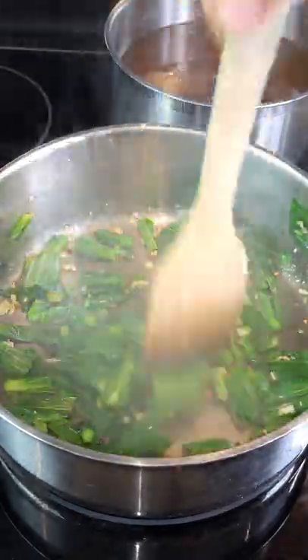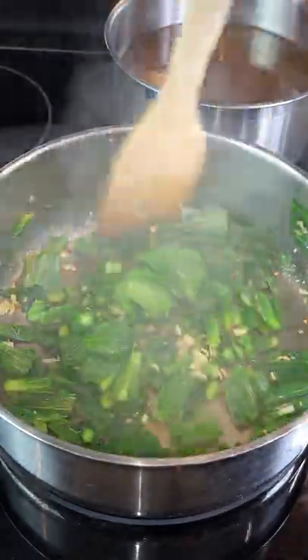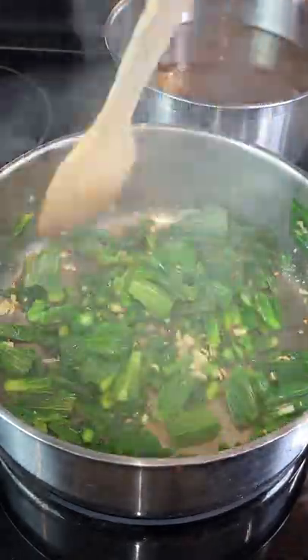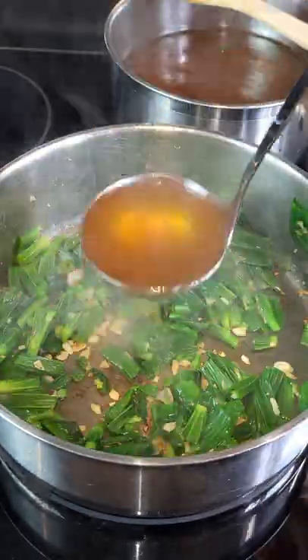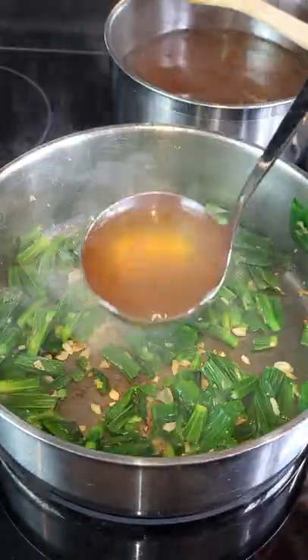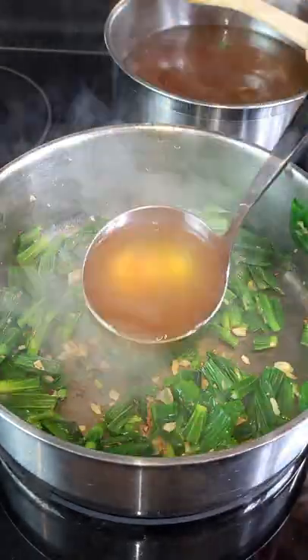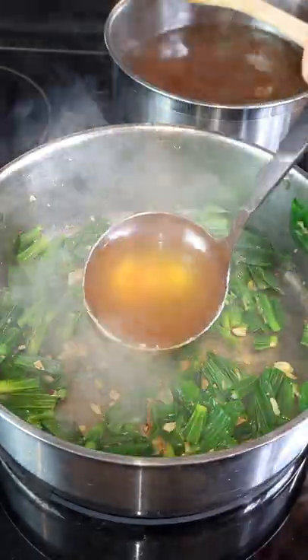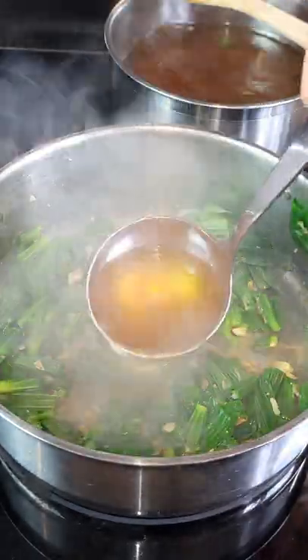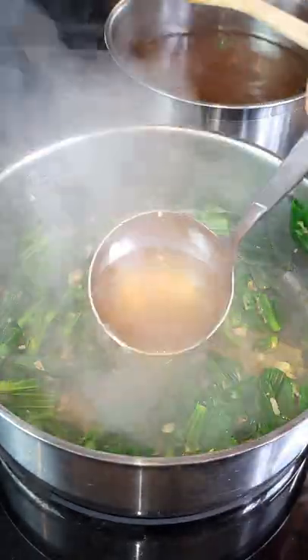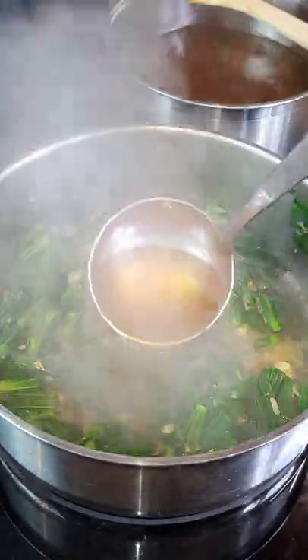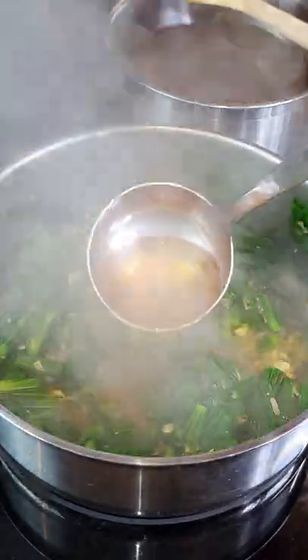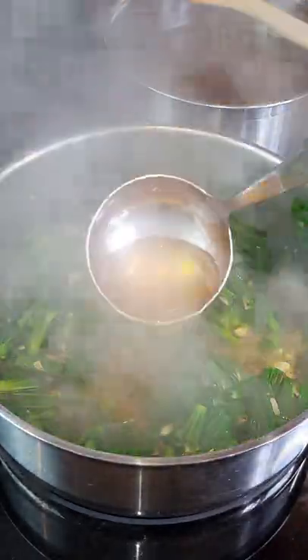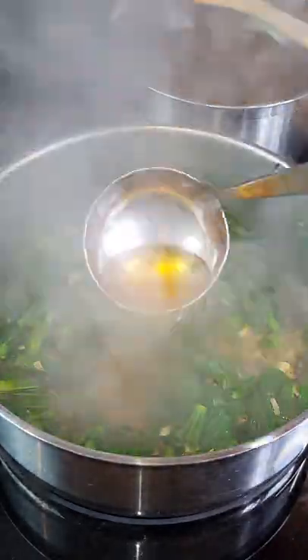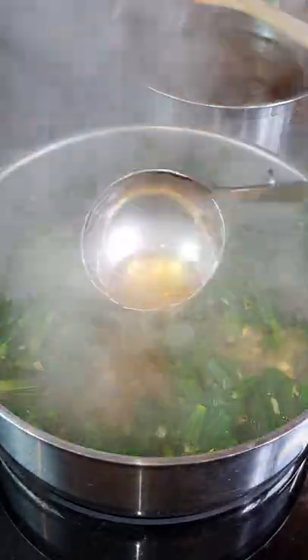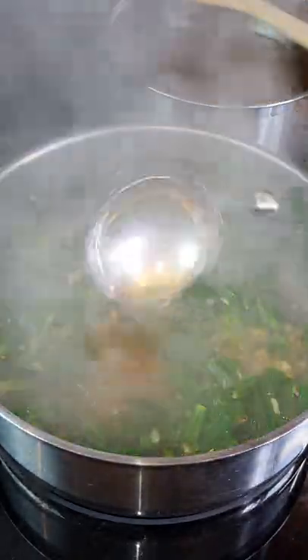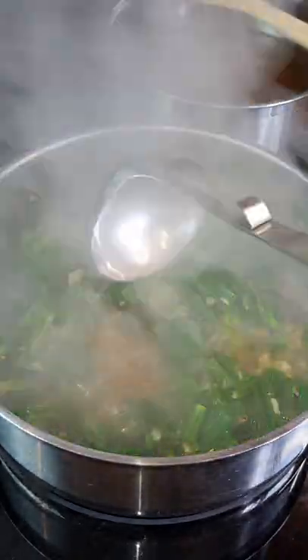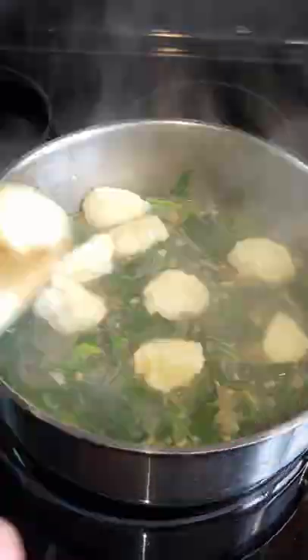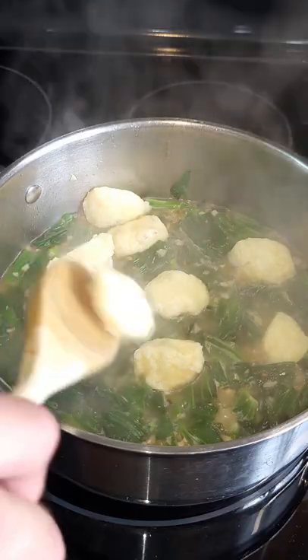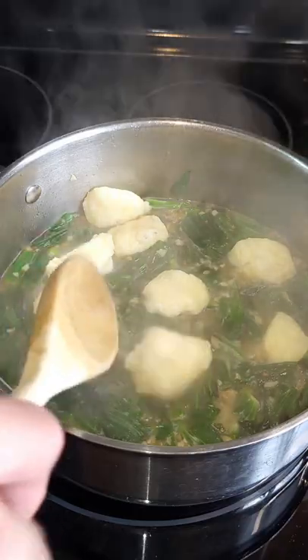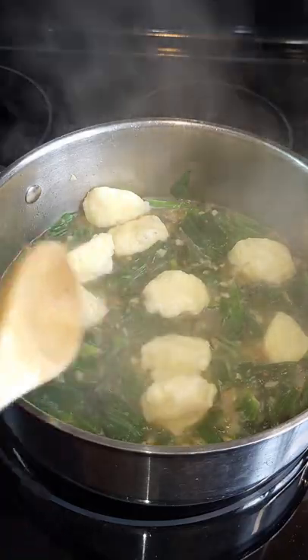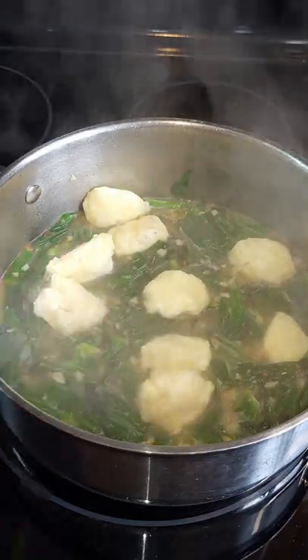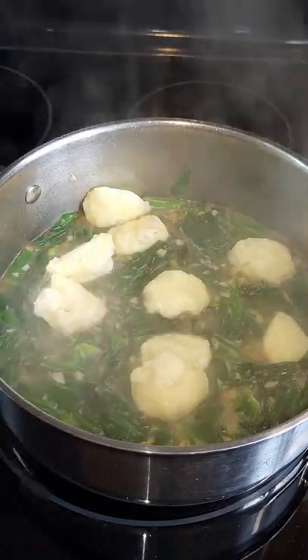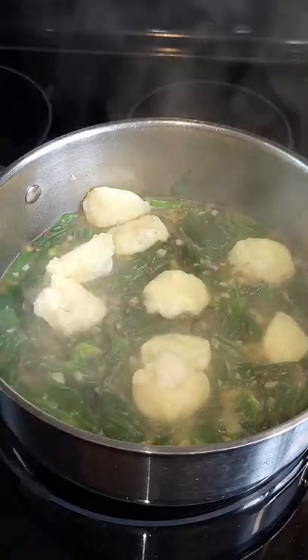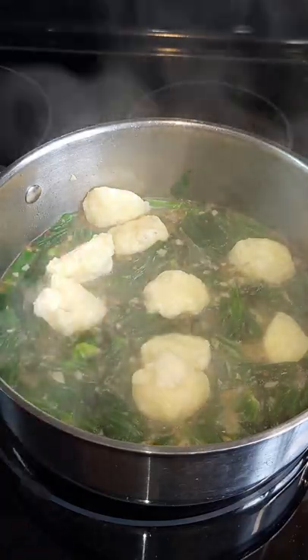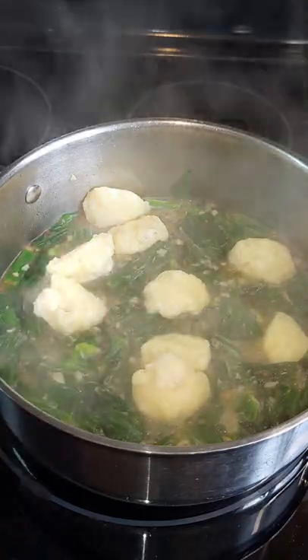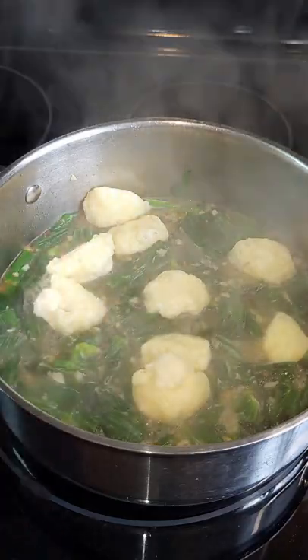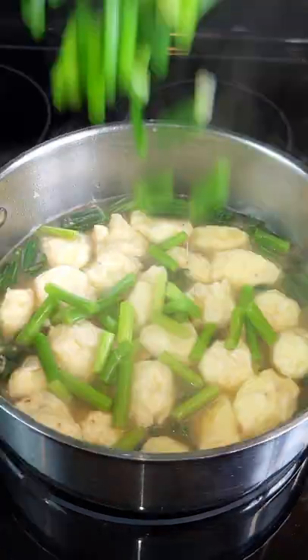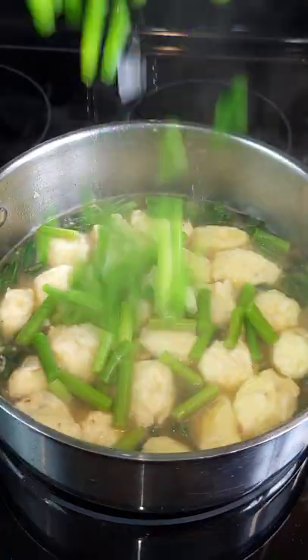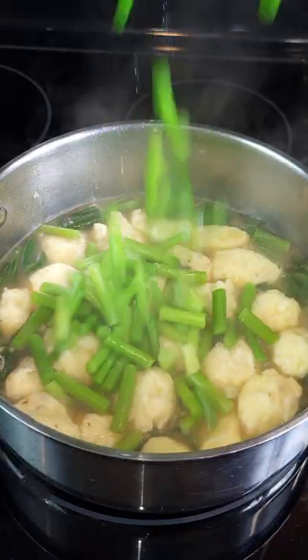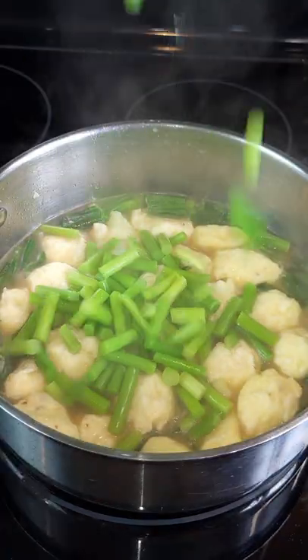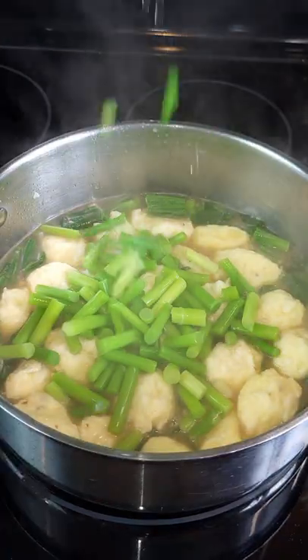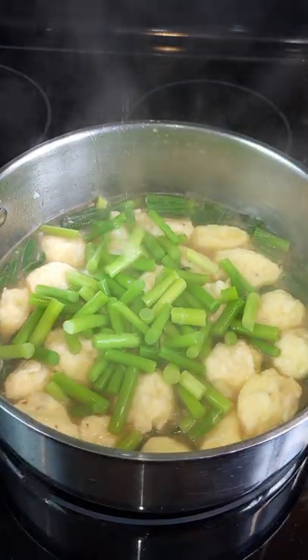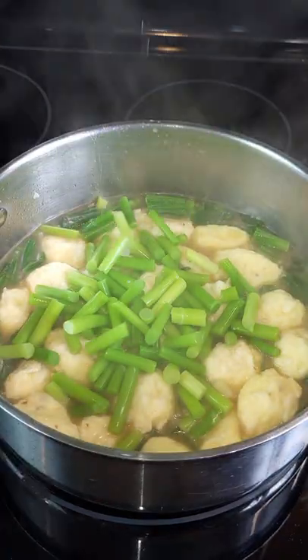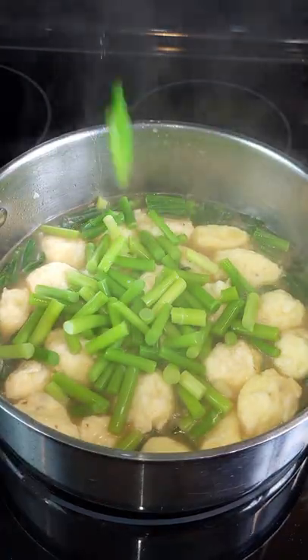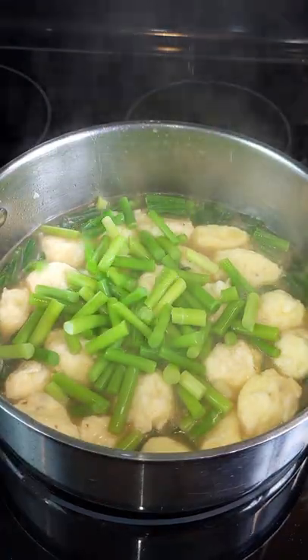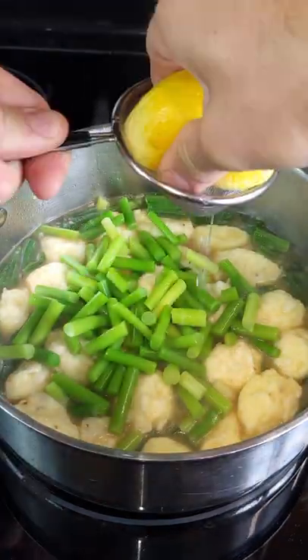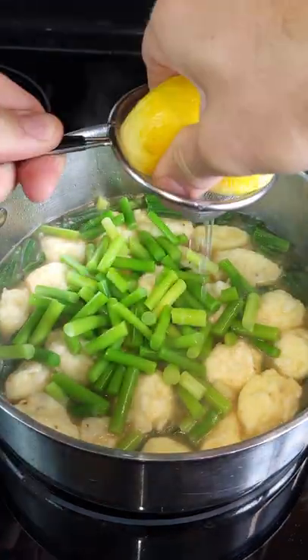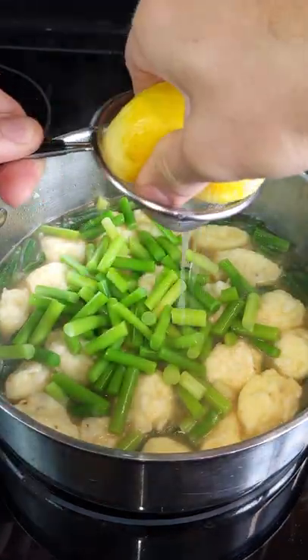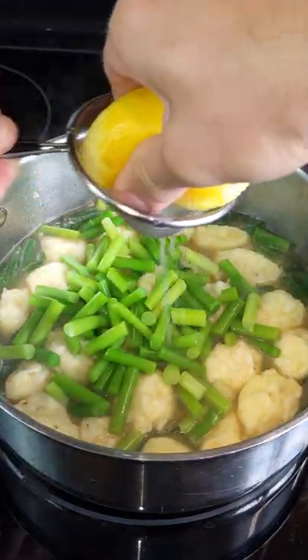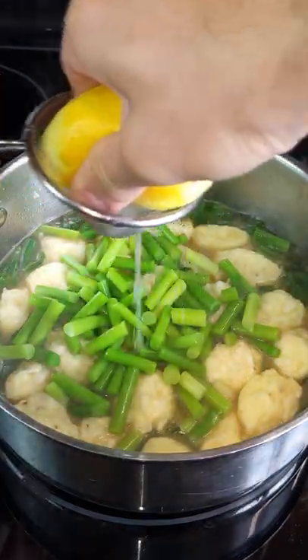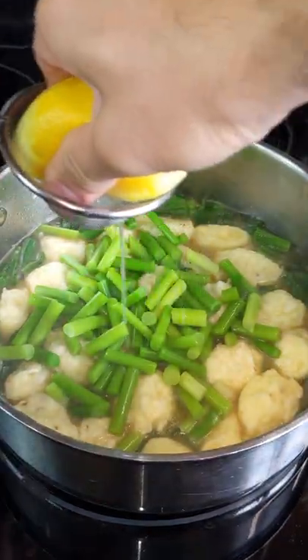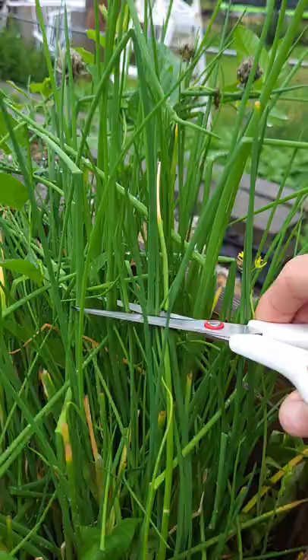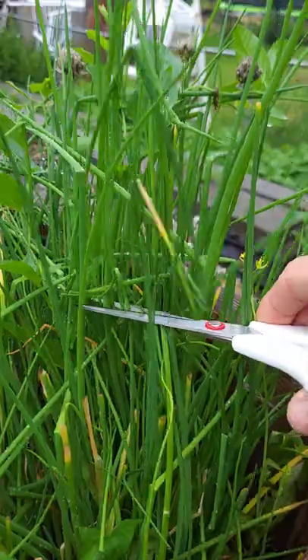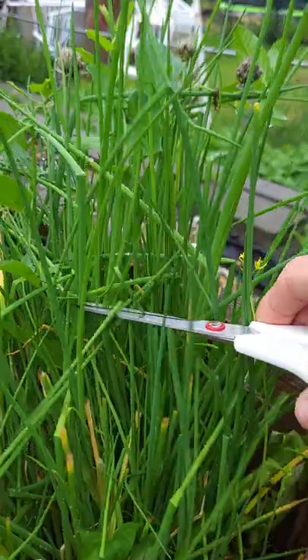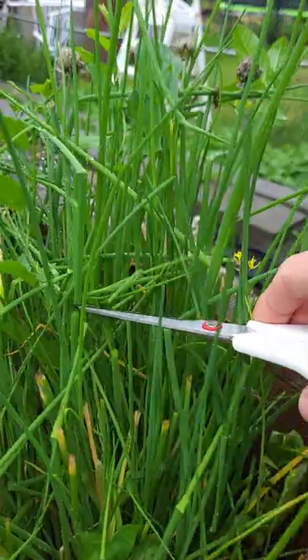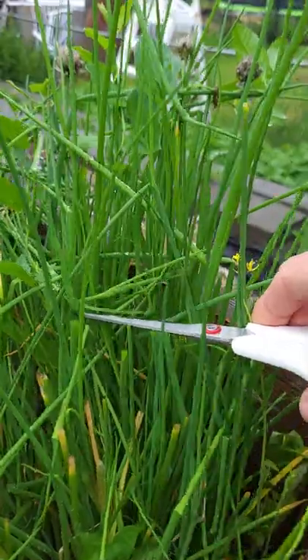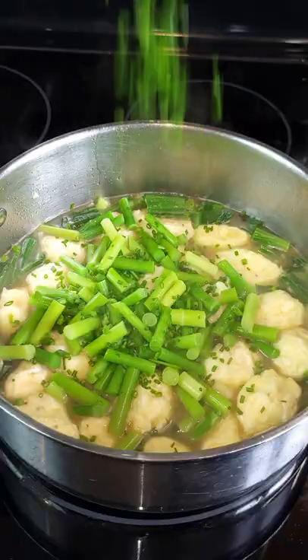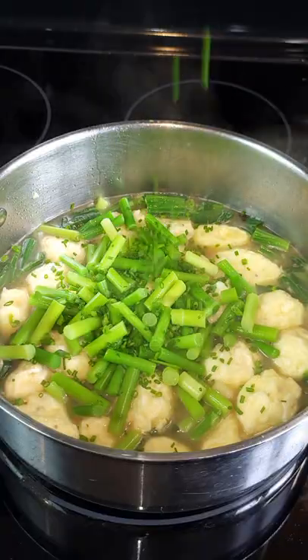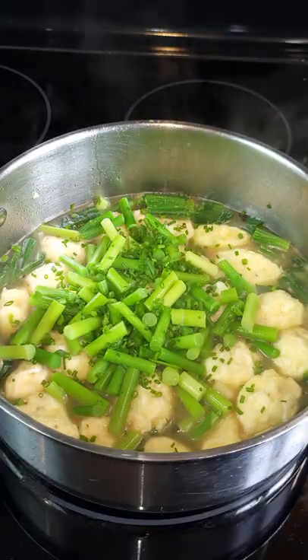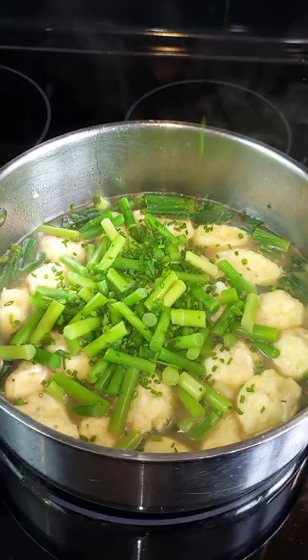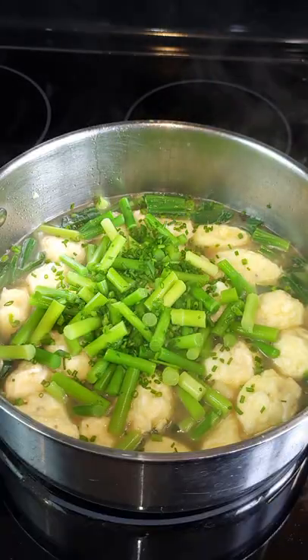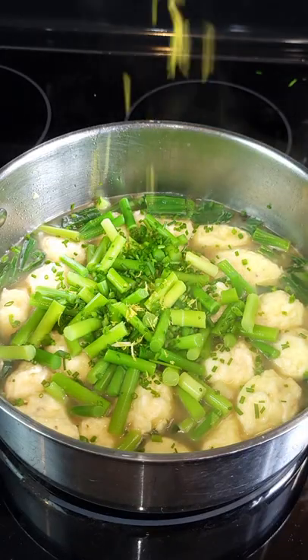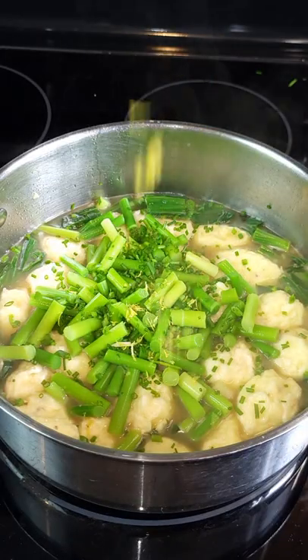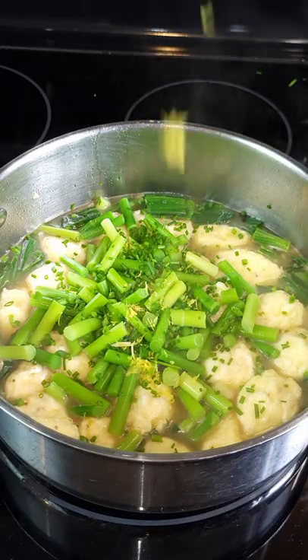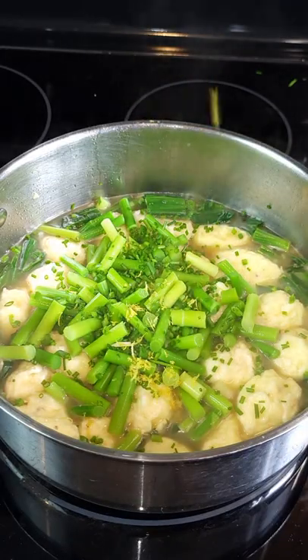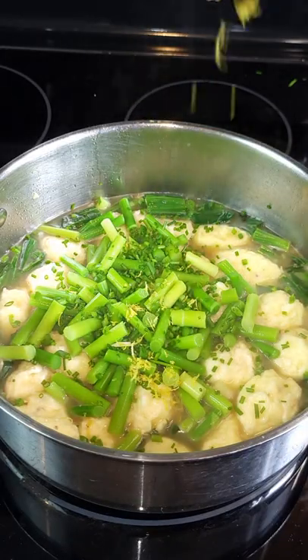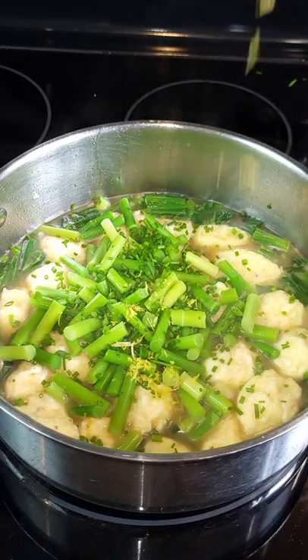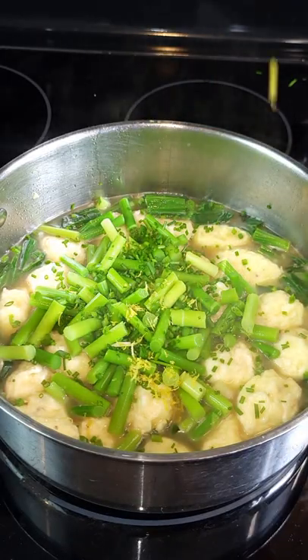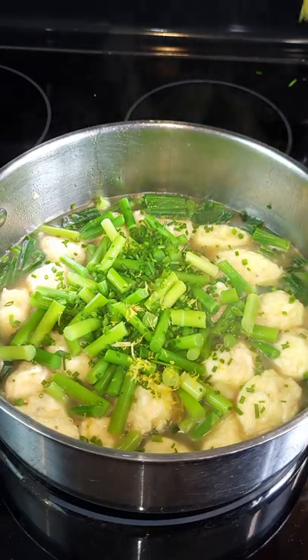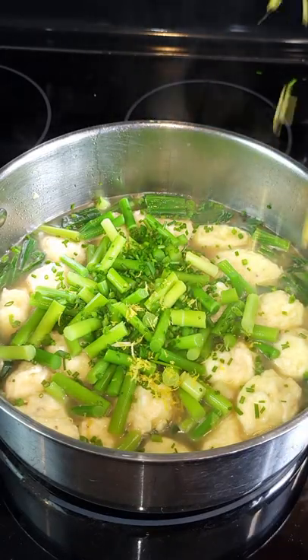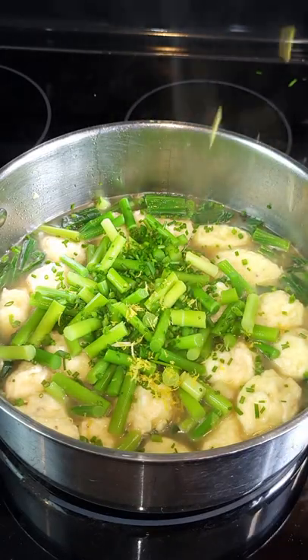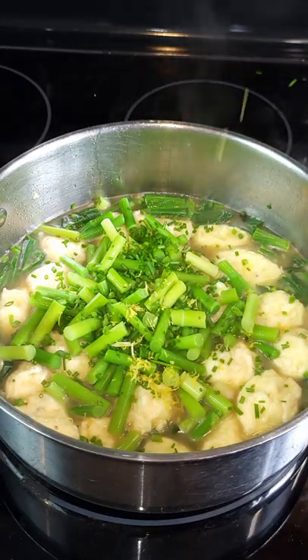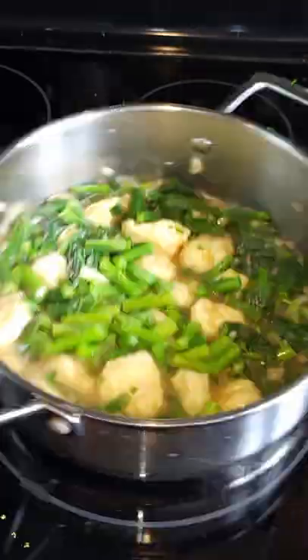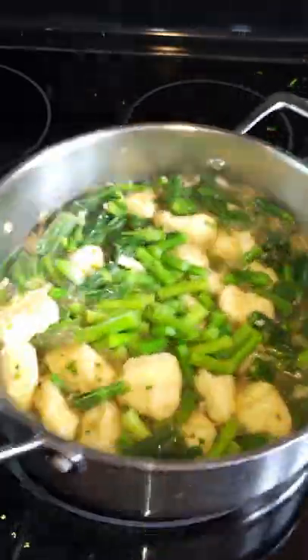Drown them in some homemade chicken stock, add your dumplings, the blanched asparagus, lemon juice, fresh chives from the garden, and lemon zest, then give it a little shake.